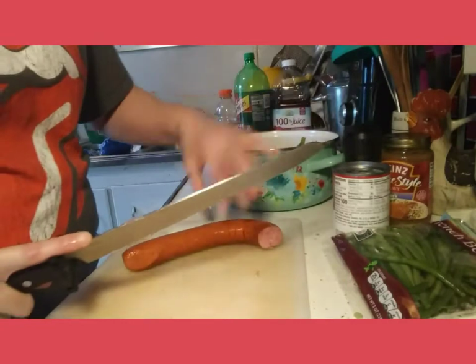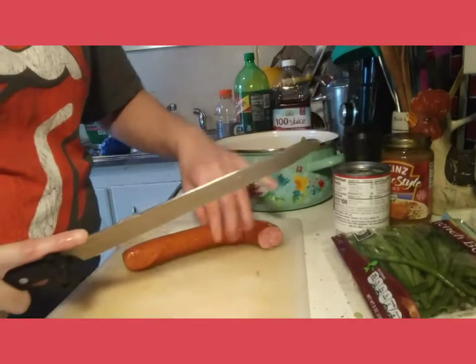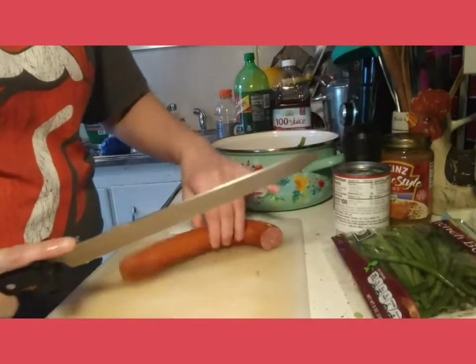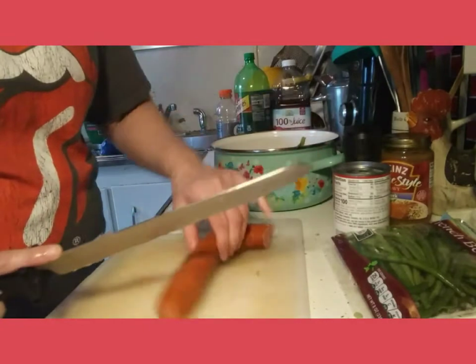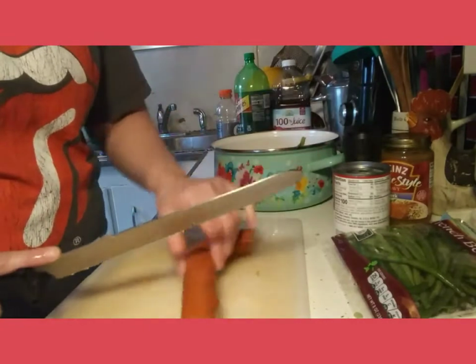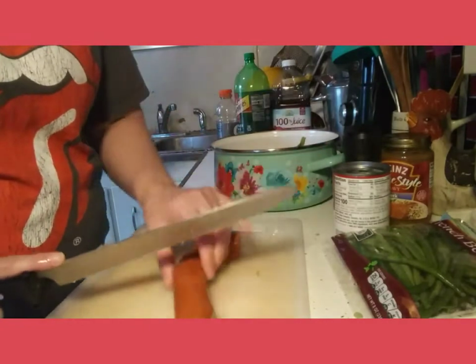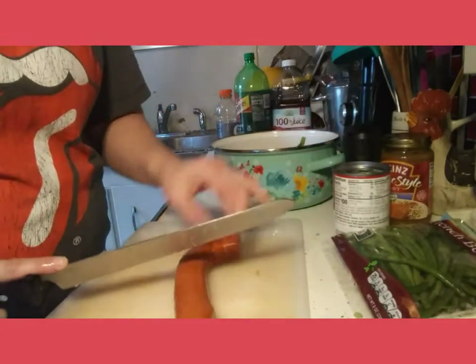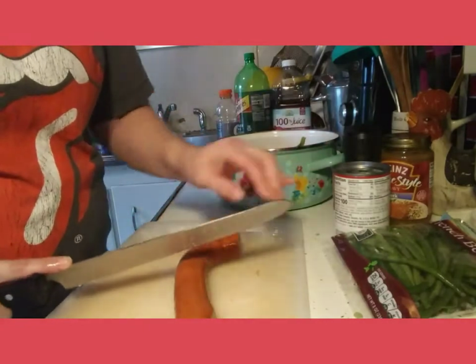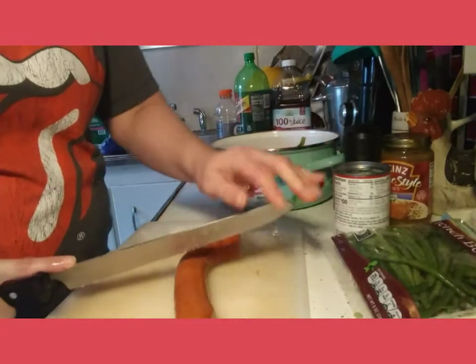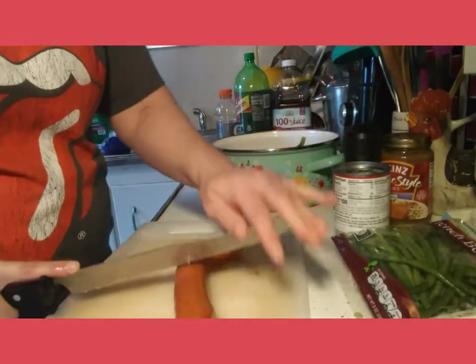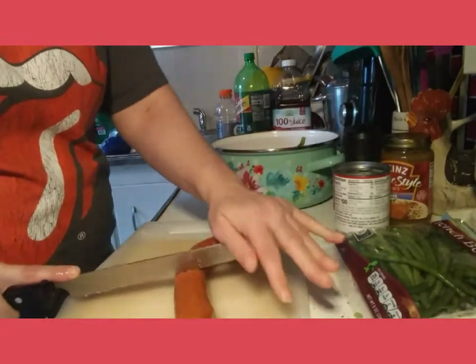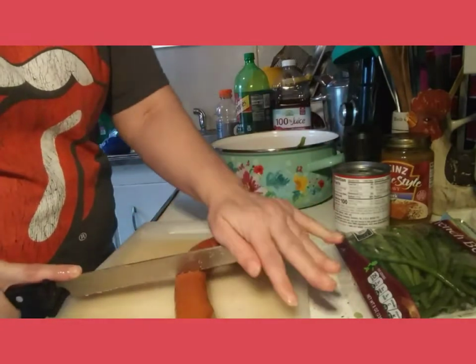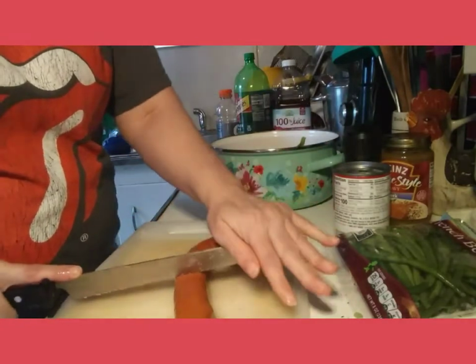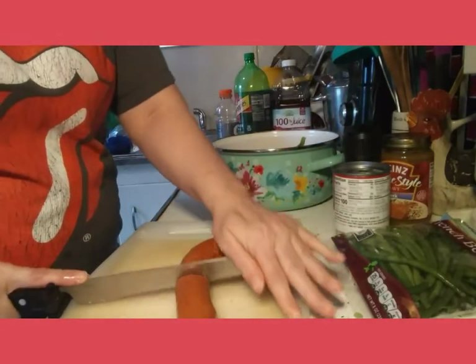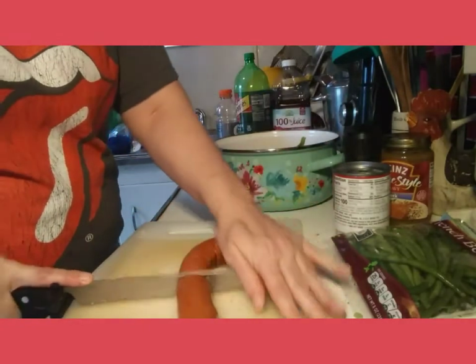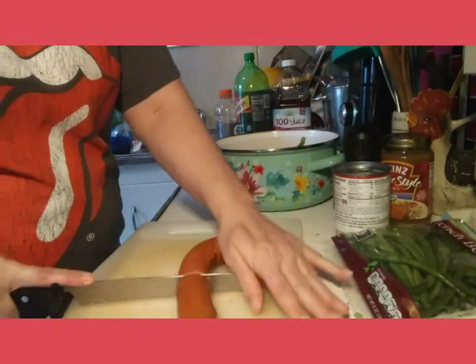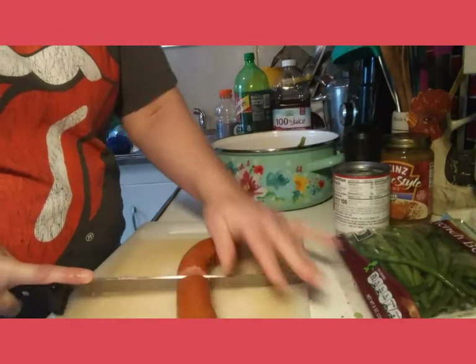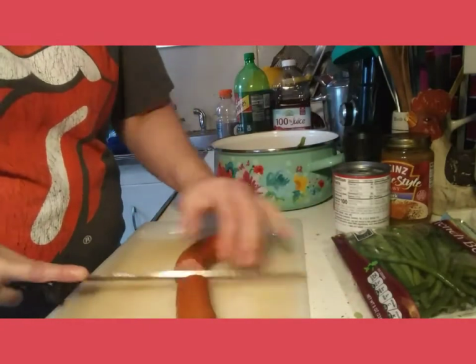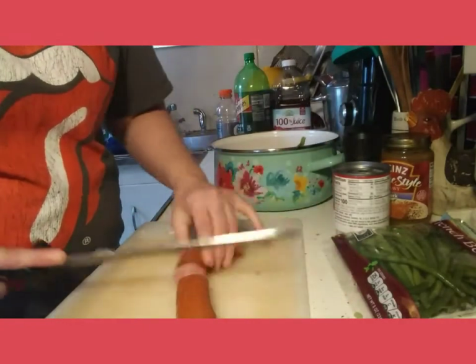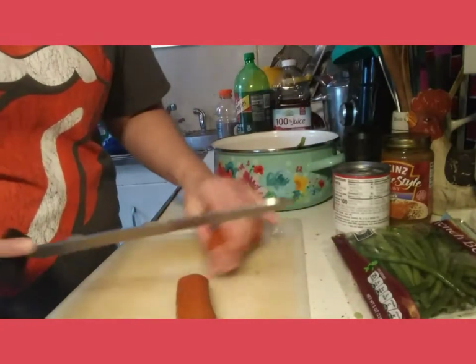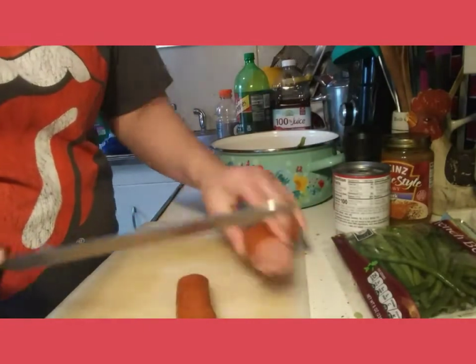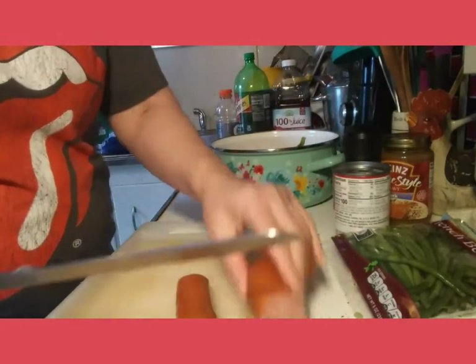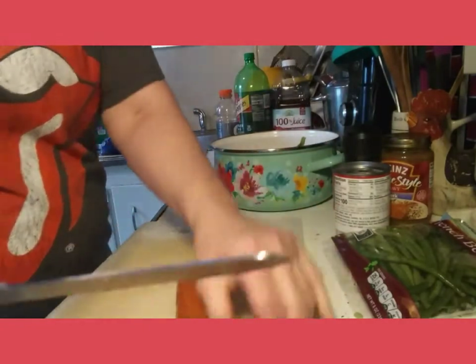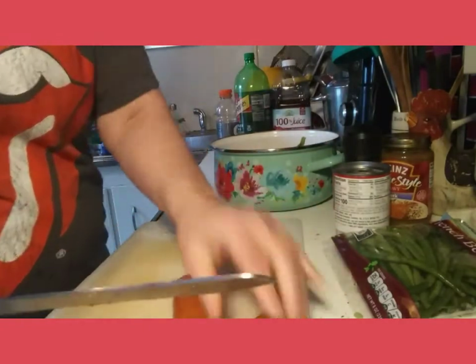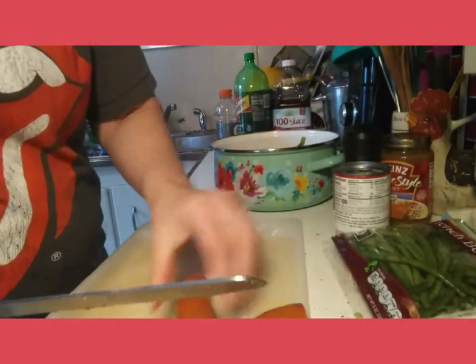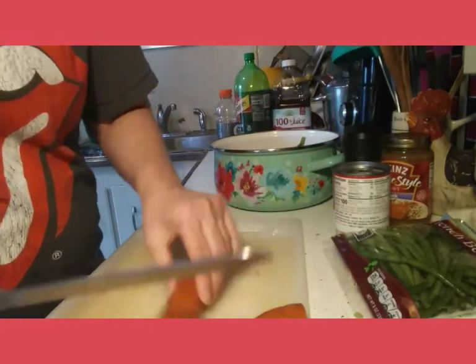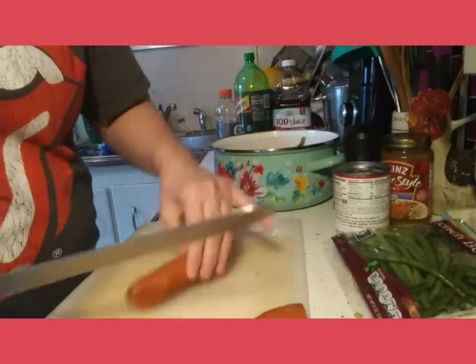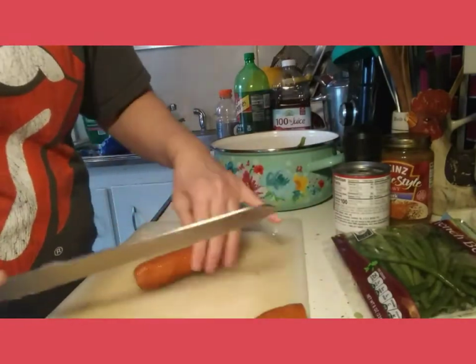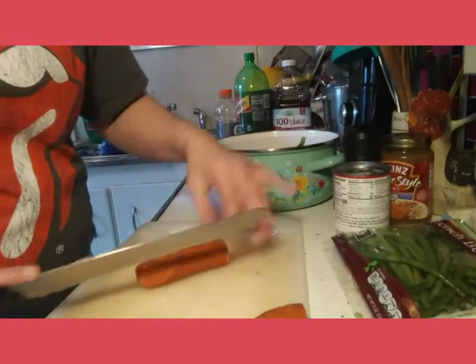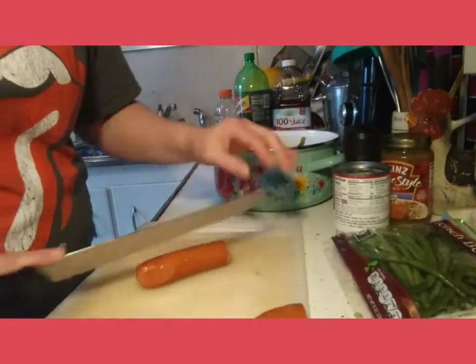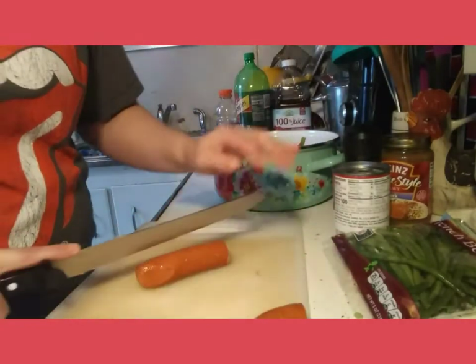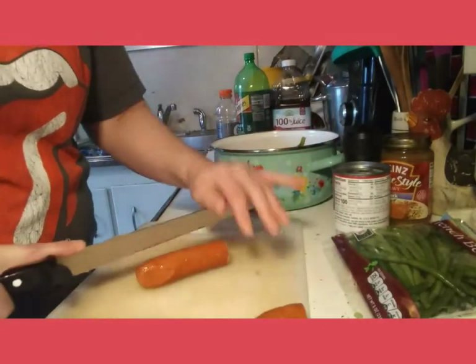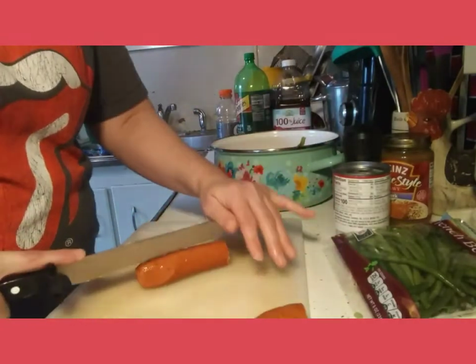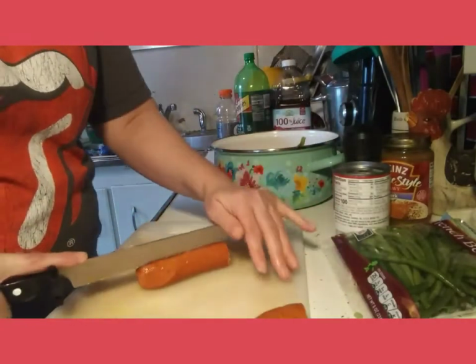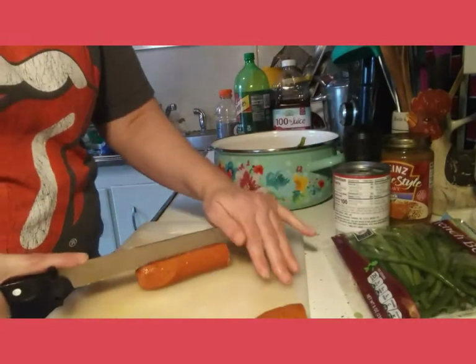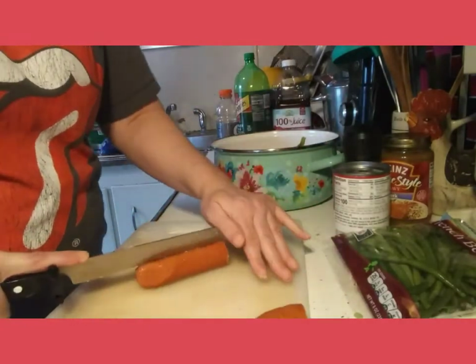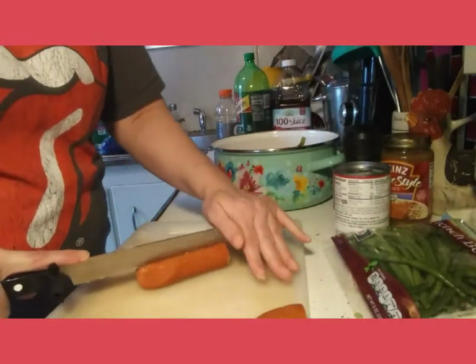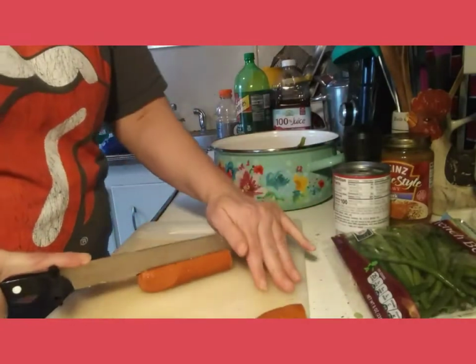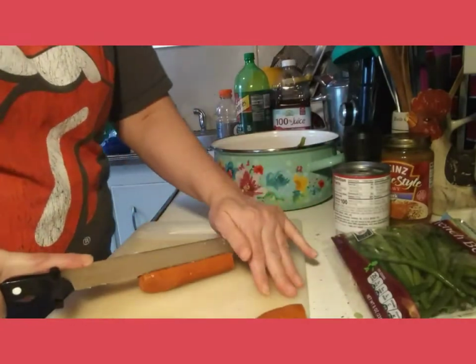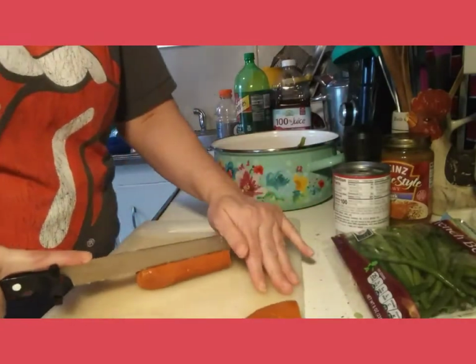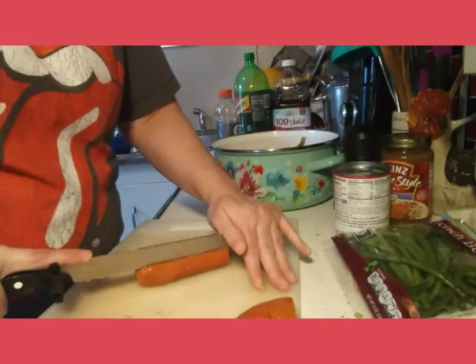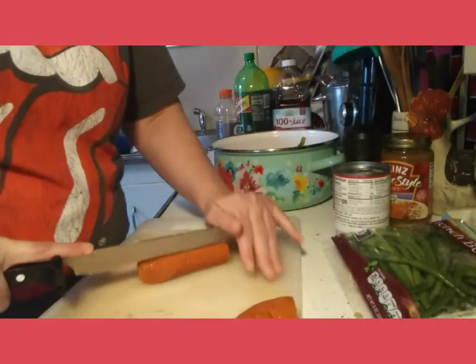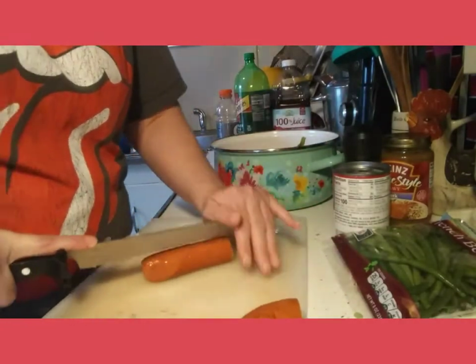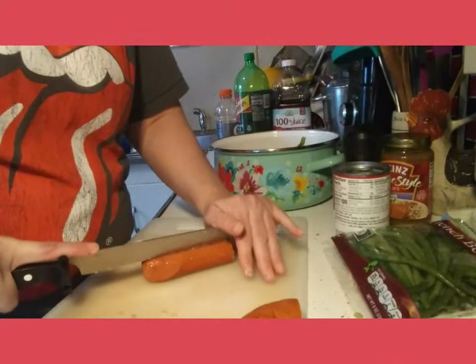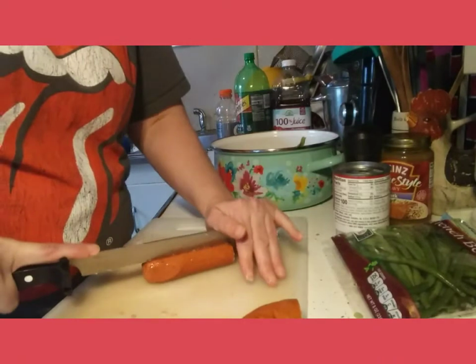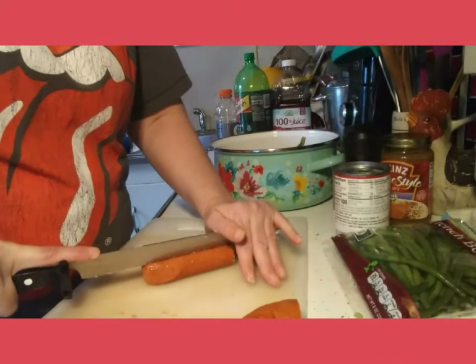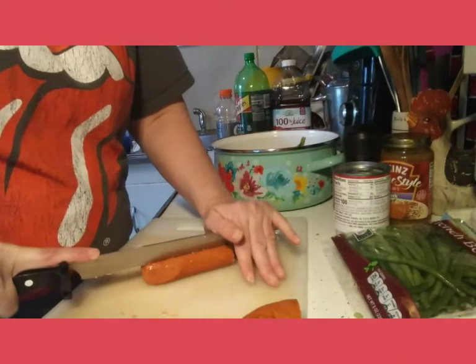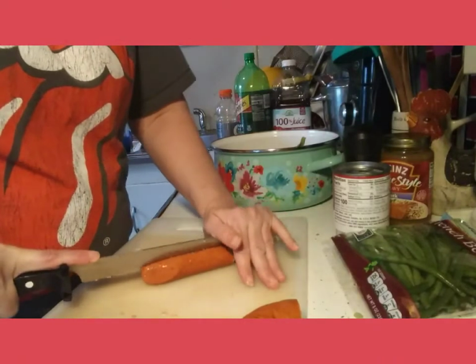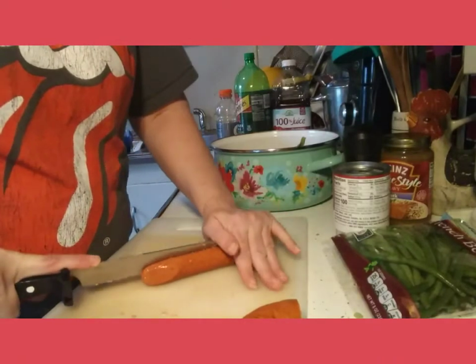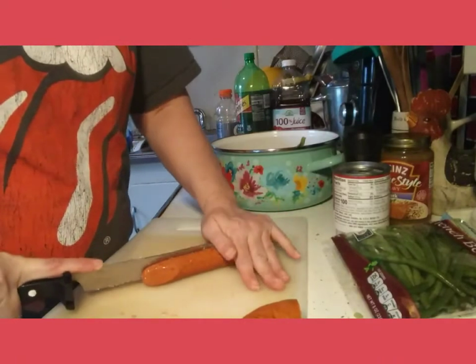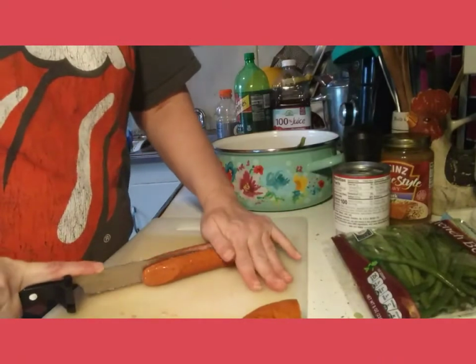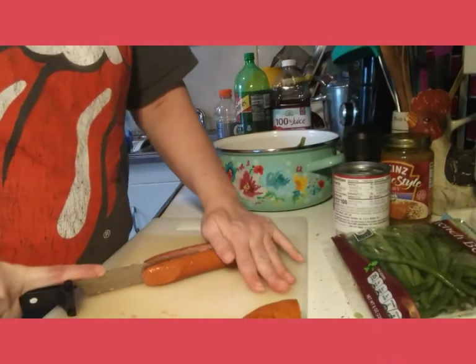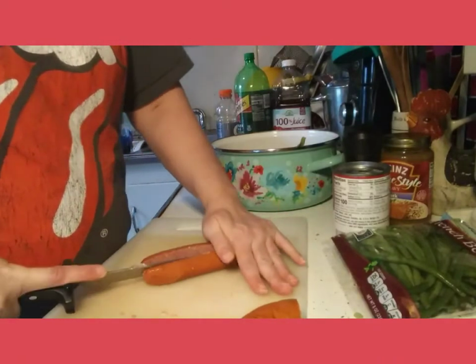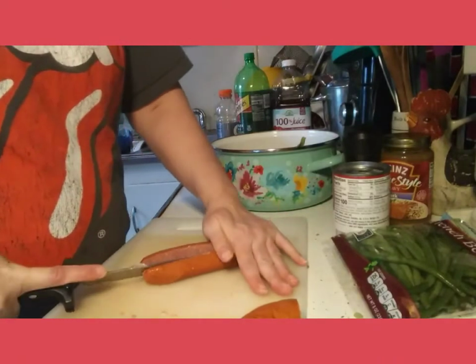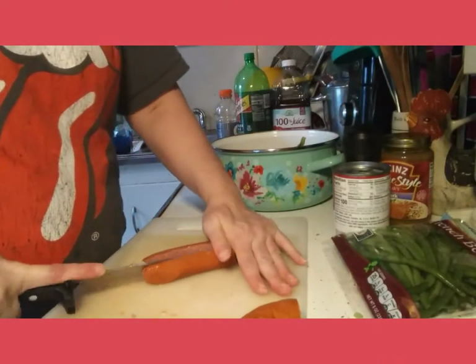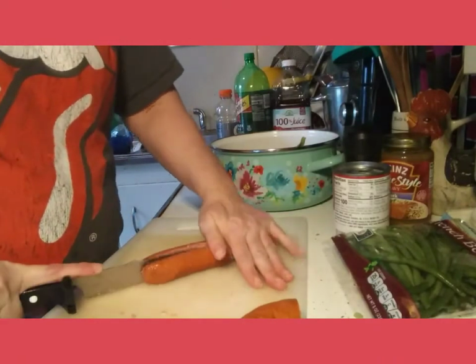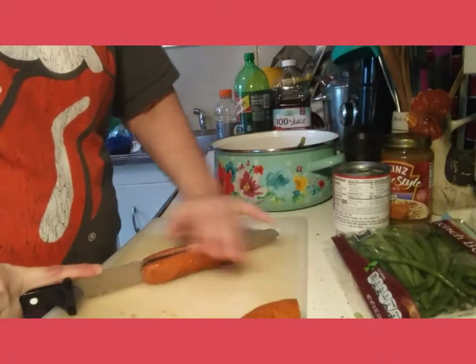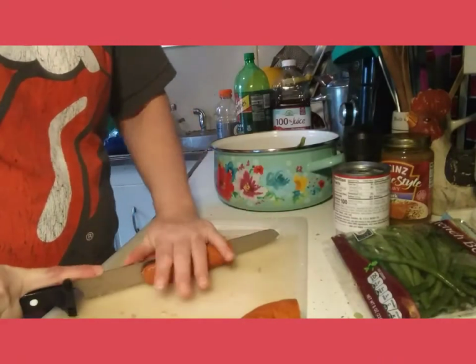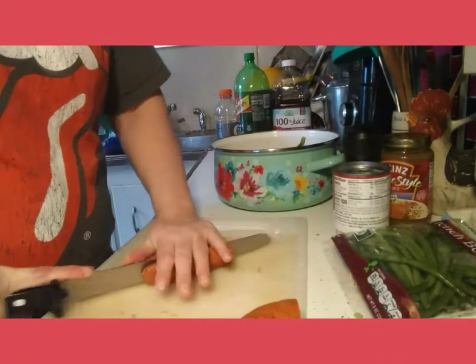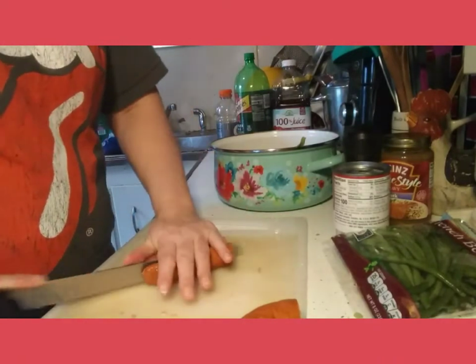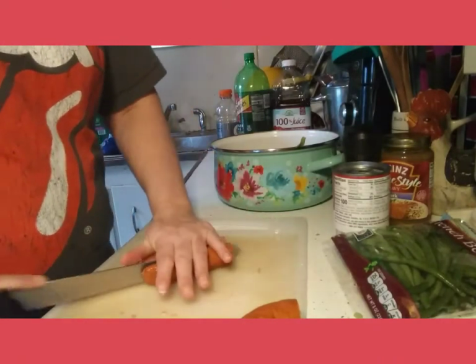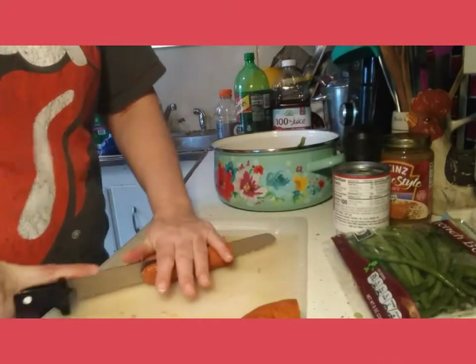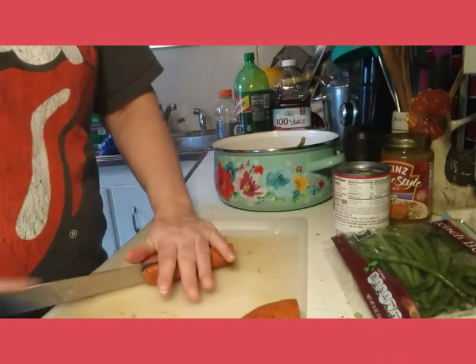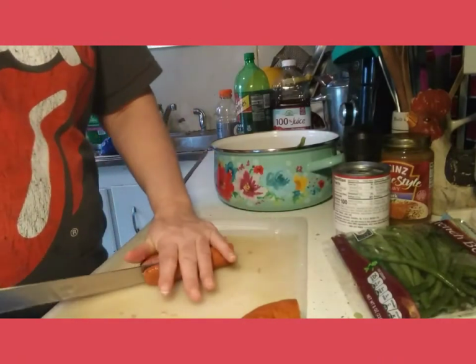I have a picky eater, so I'm going to set some of the kielbasa aside and cook it in foil.